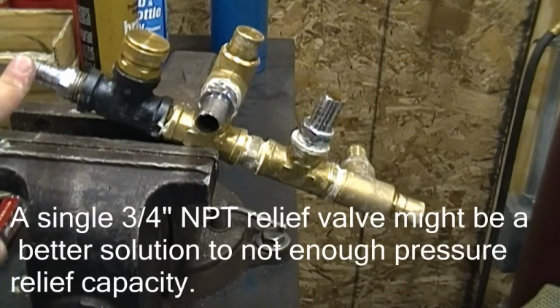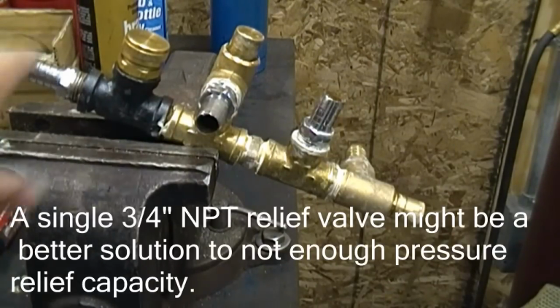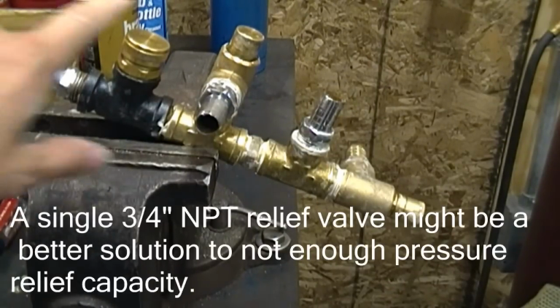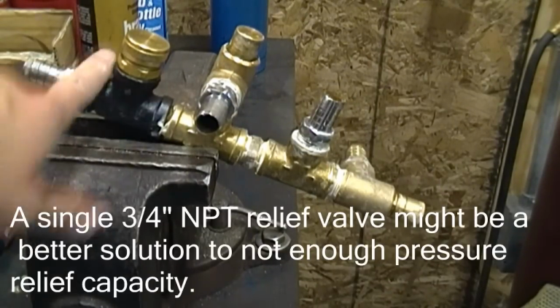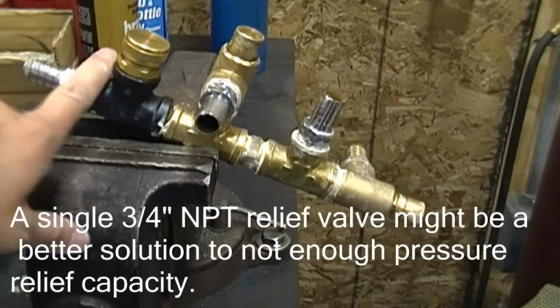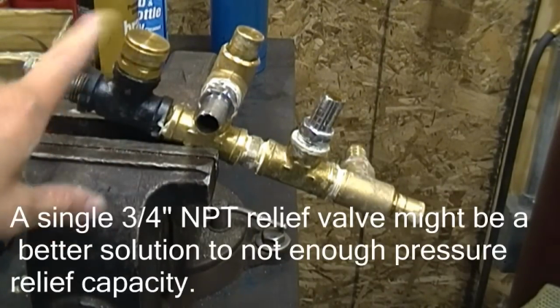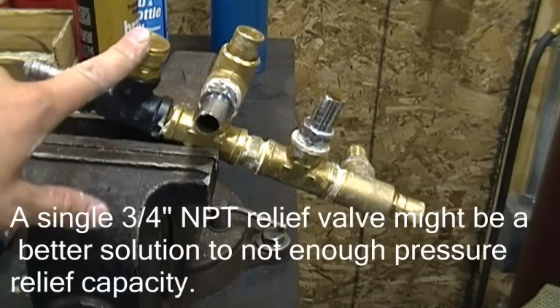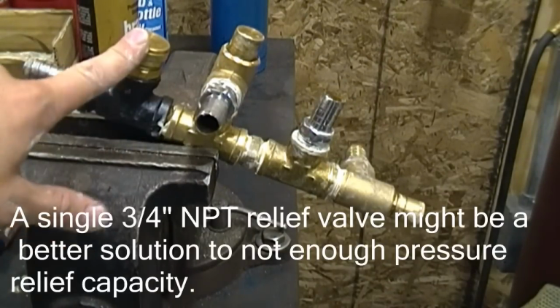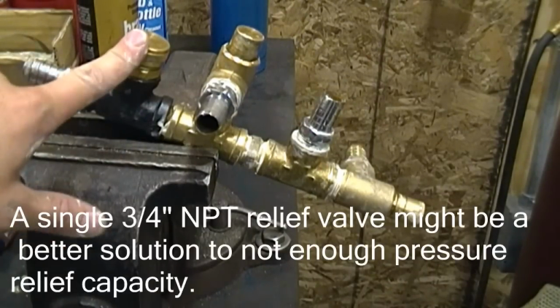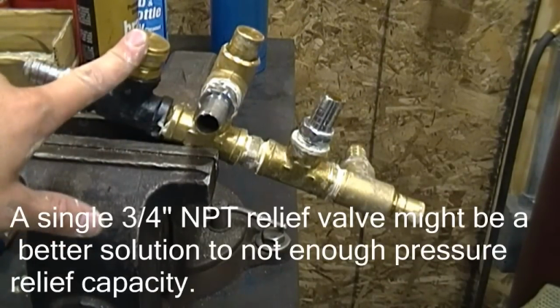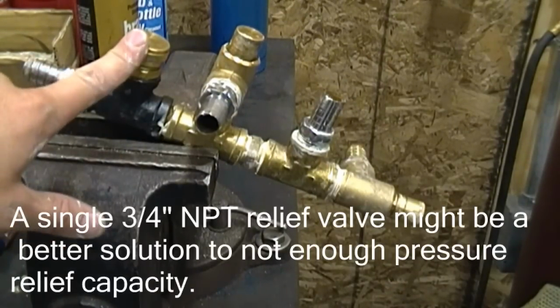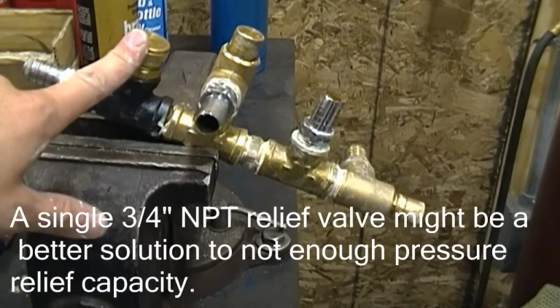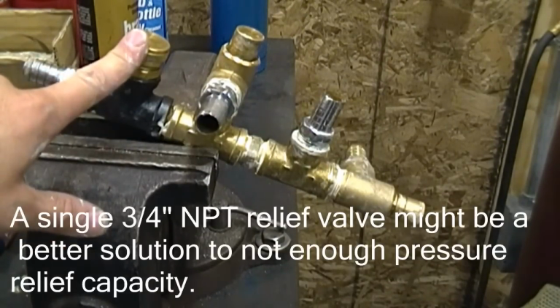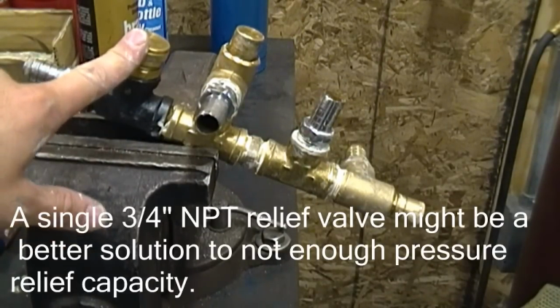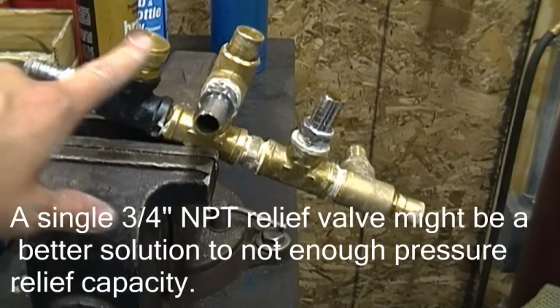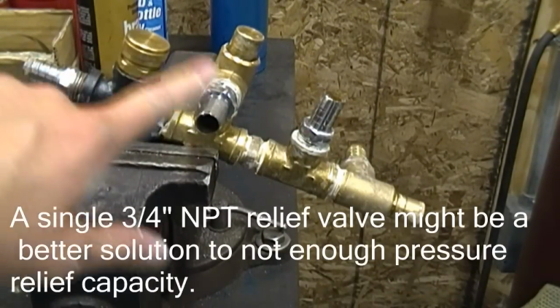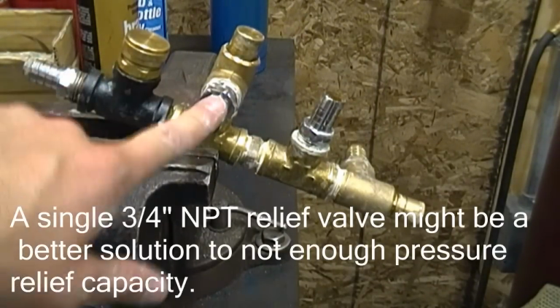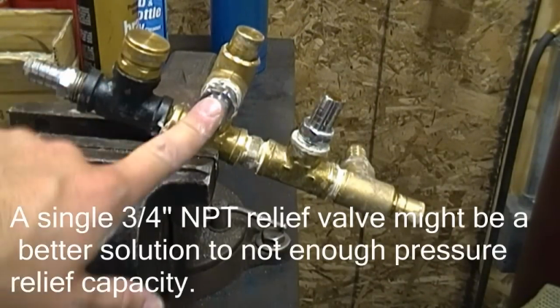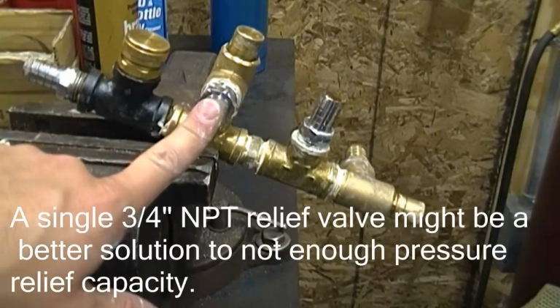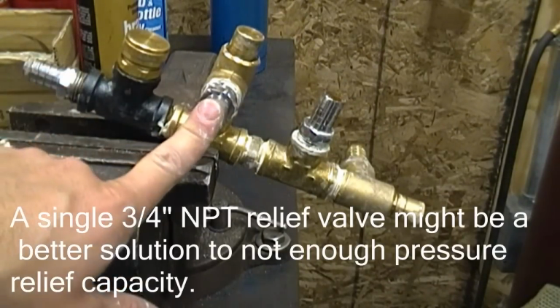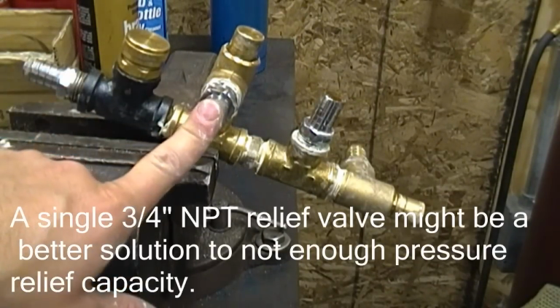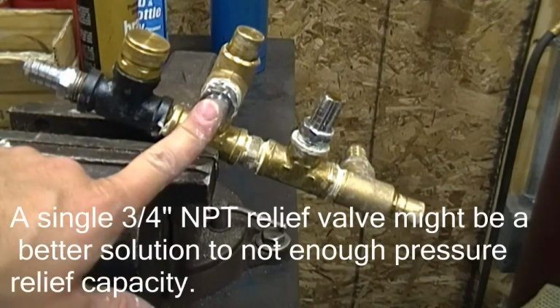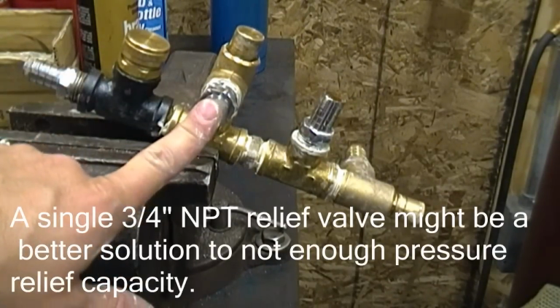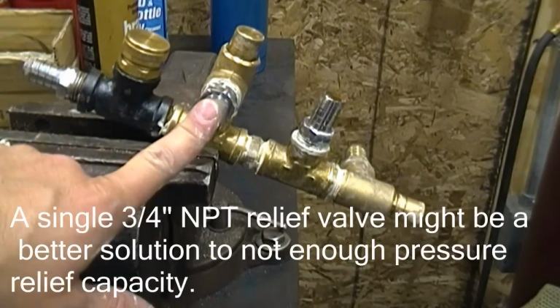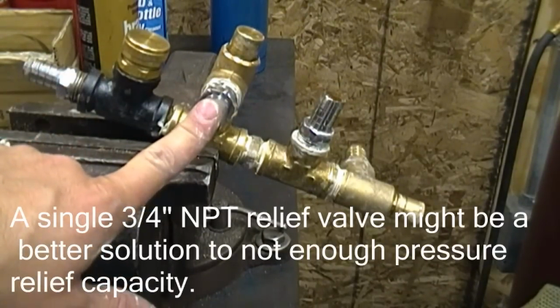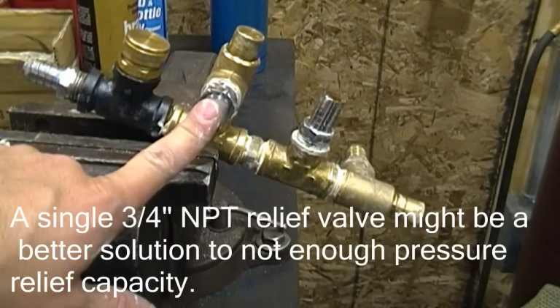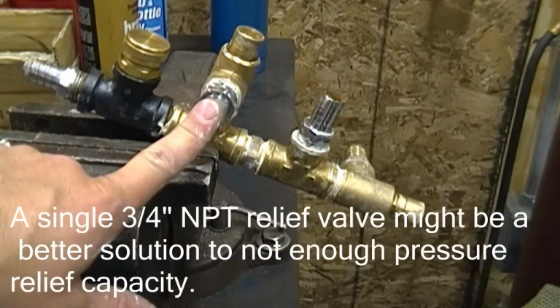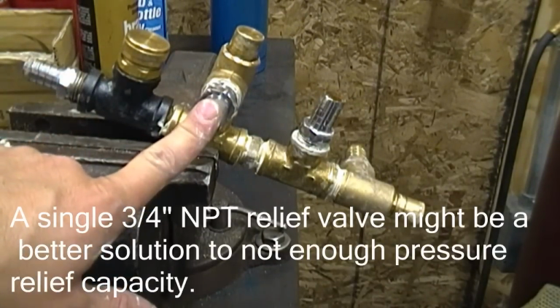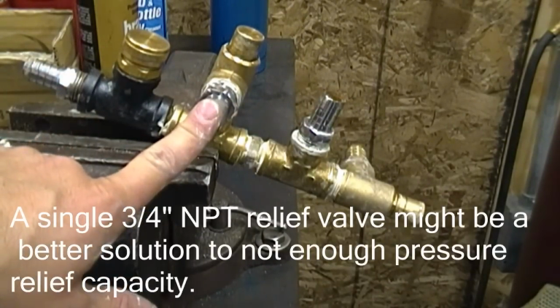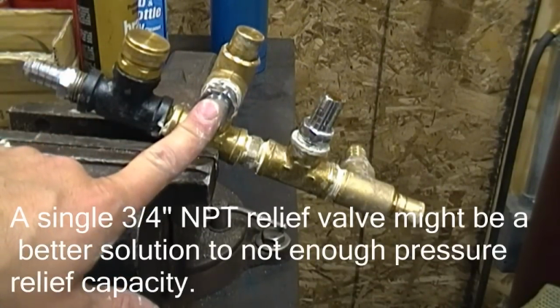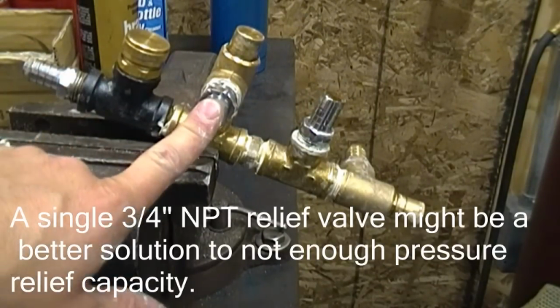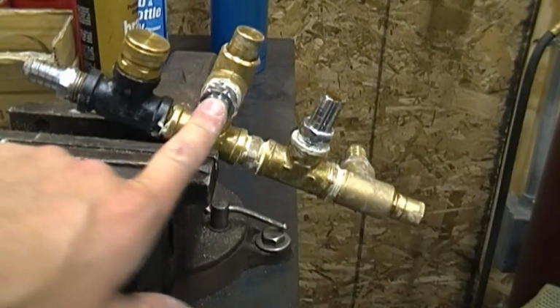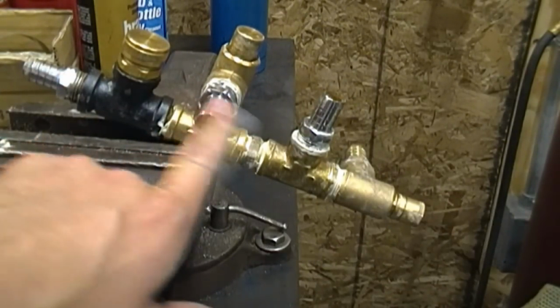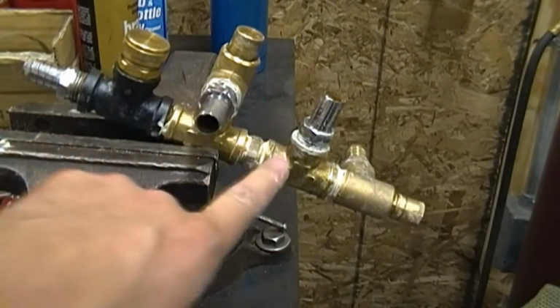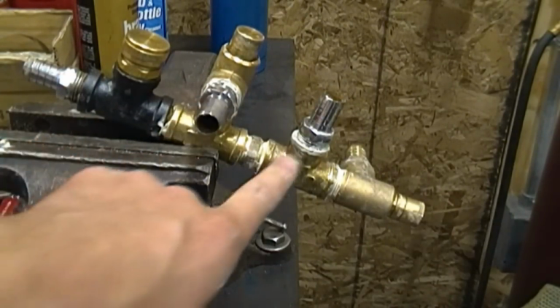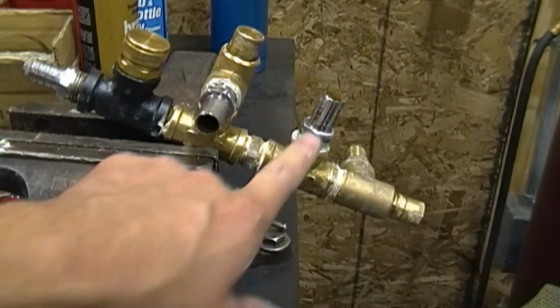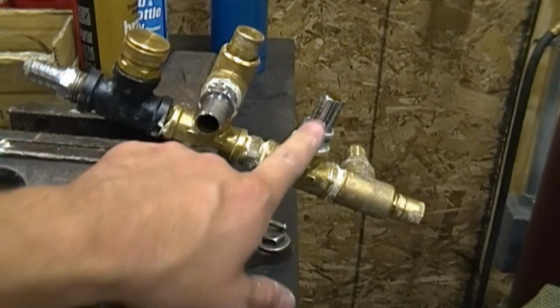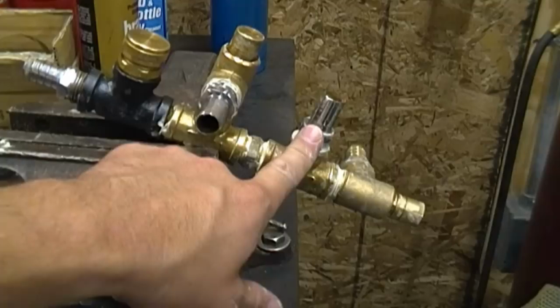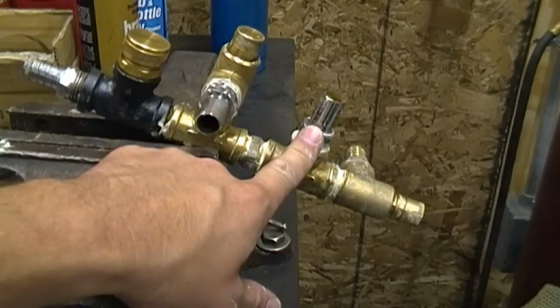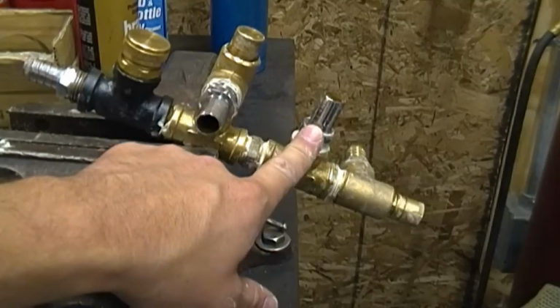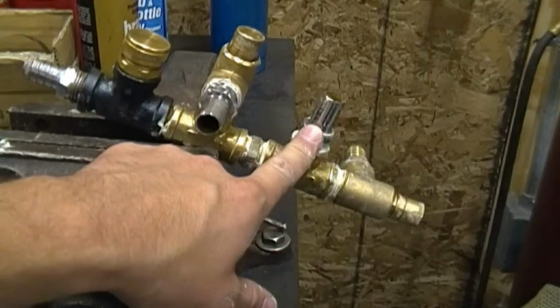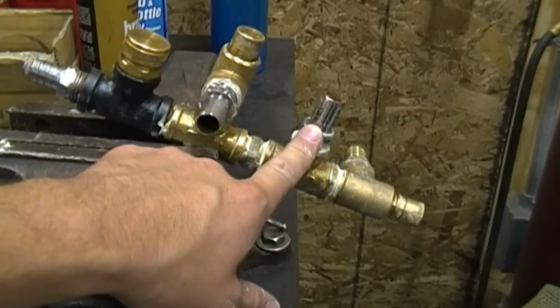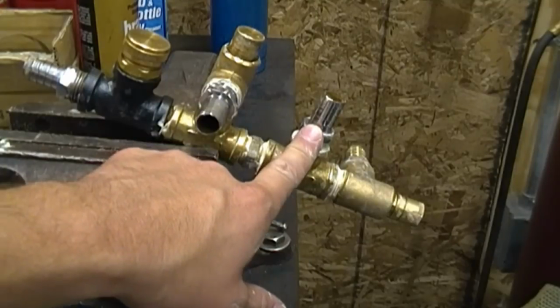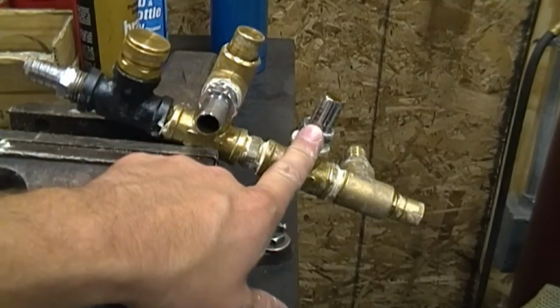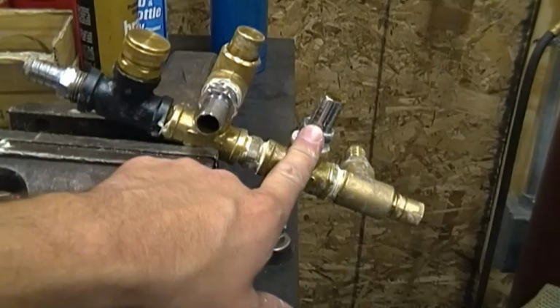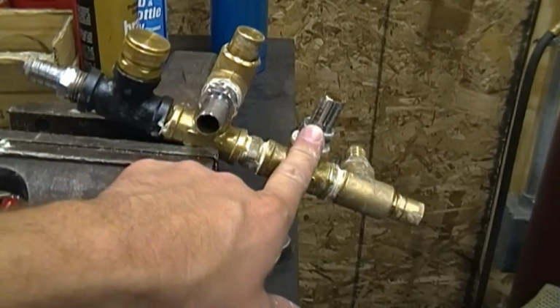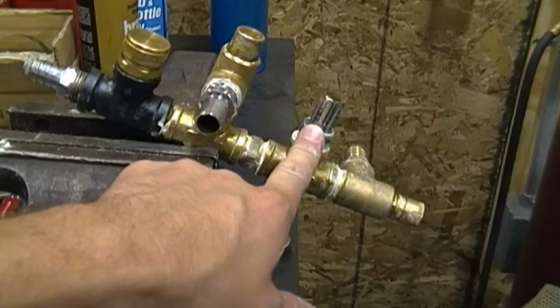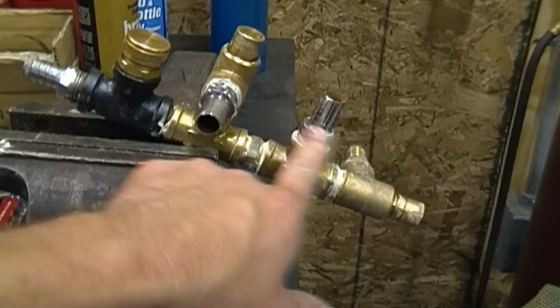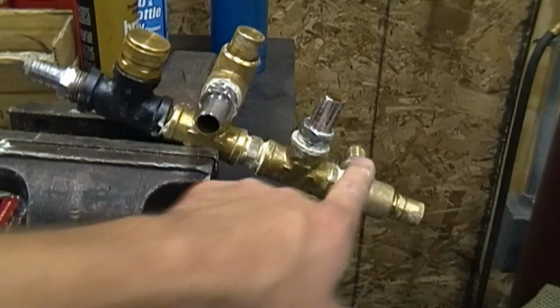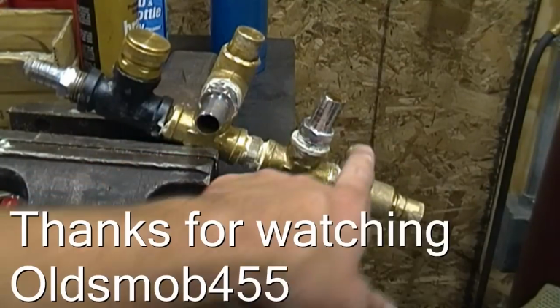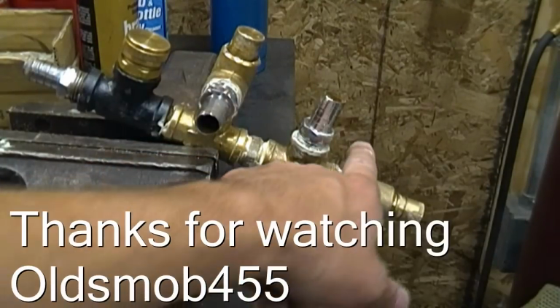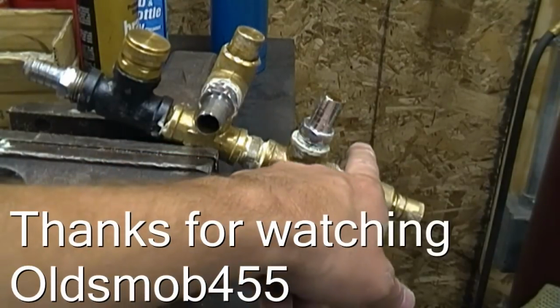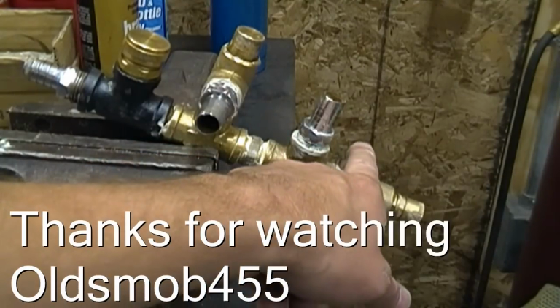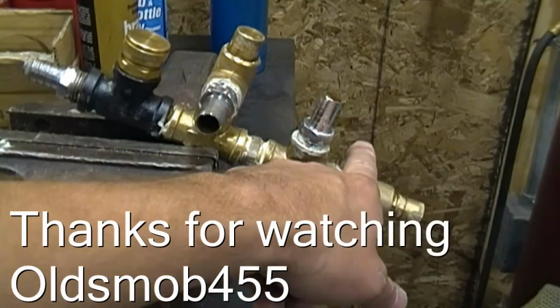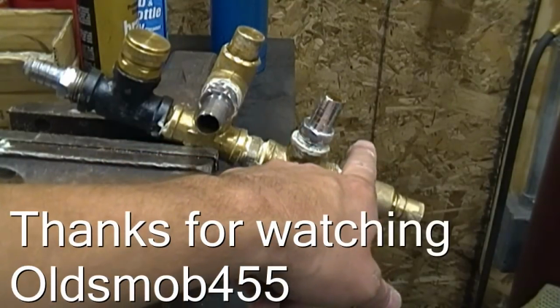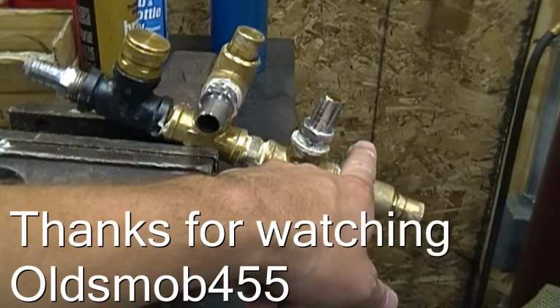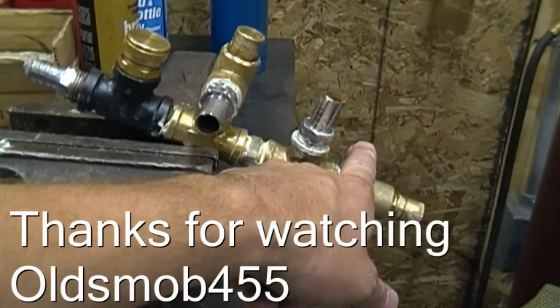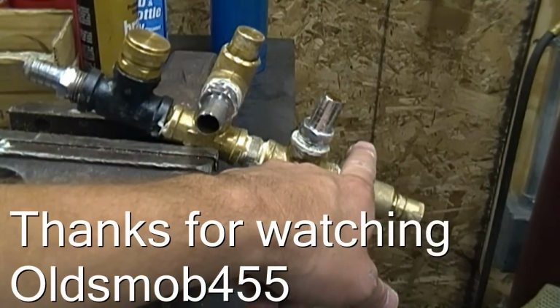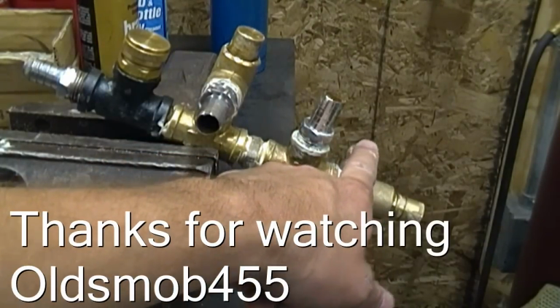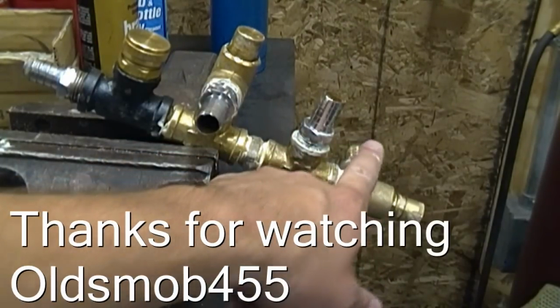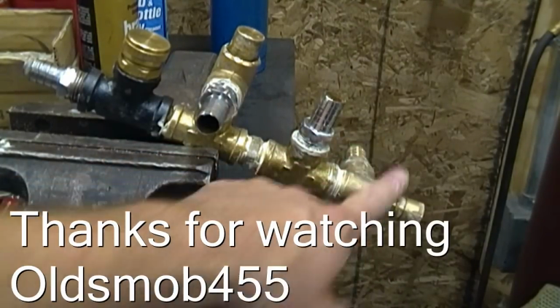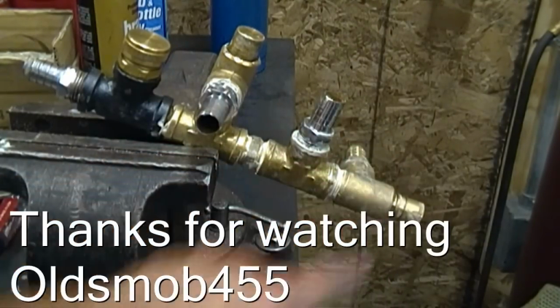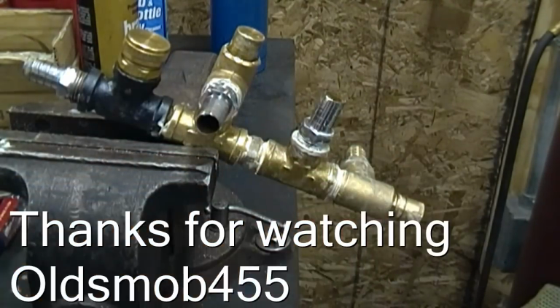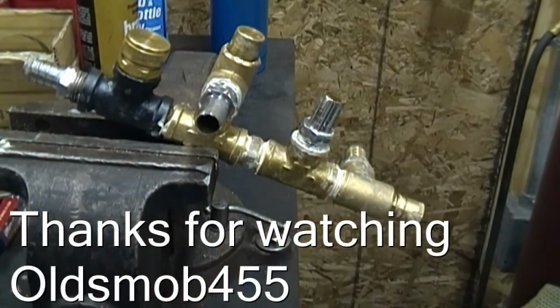Input, hose connection, relief port, output, another pressure relief port.